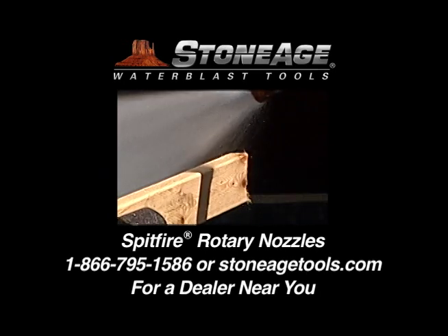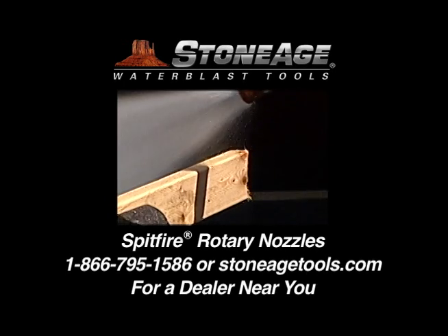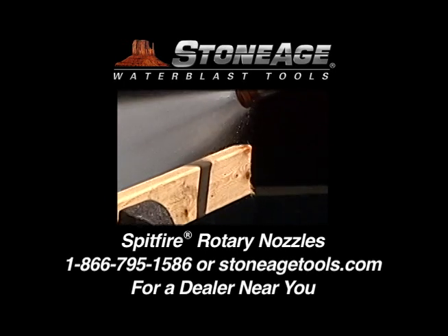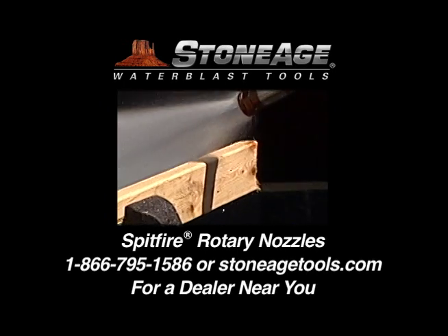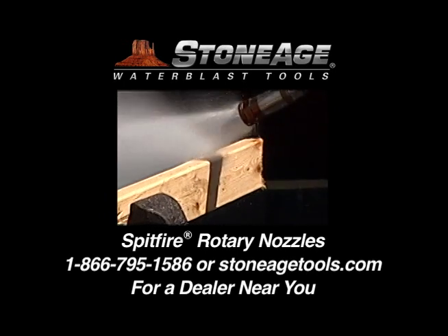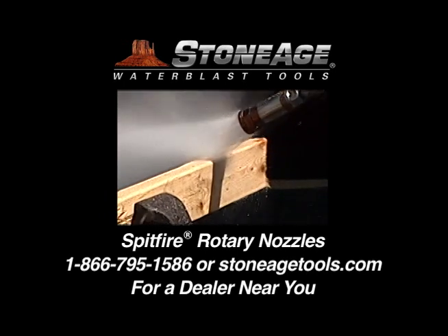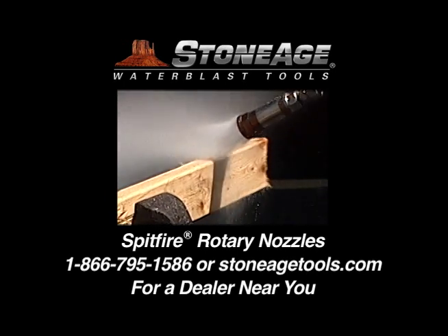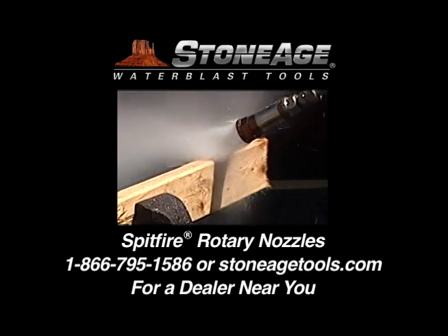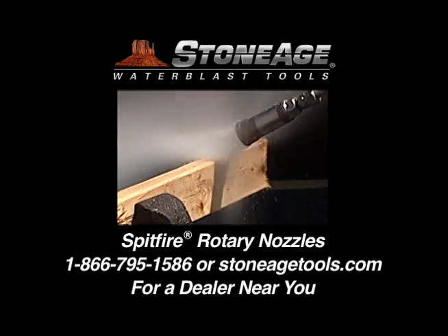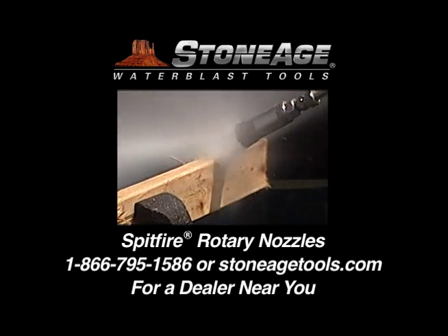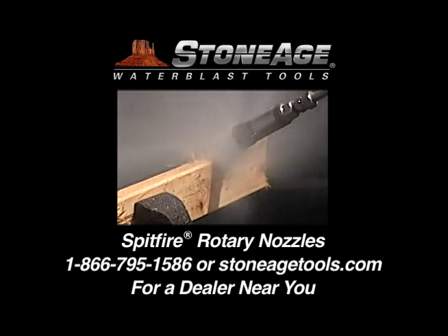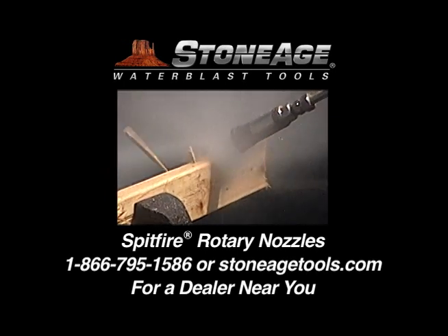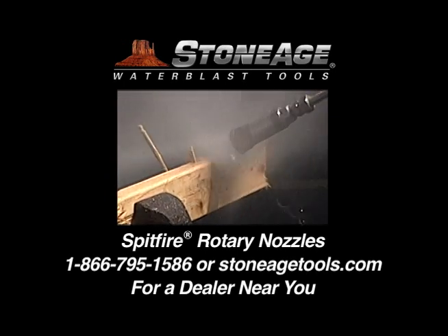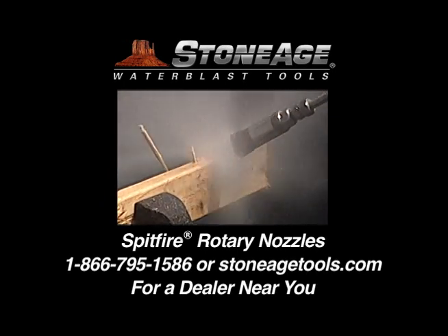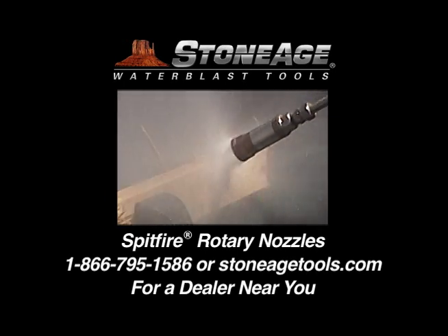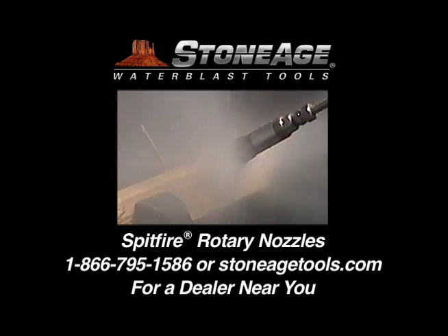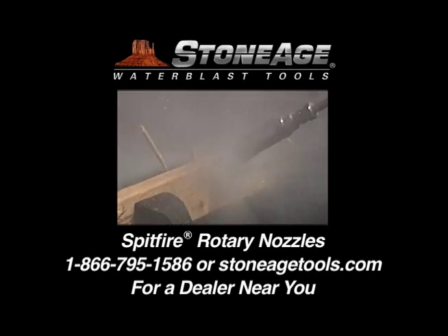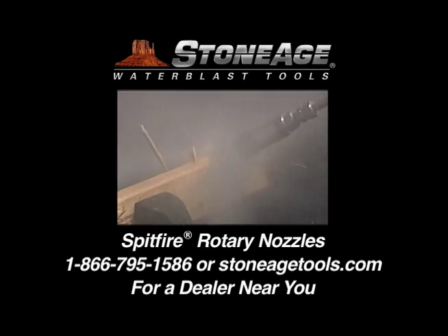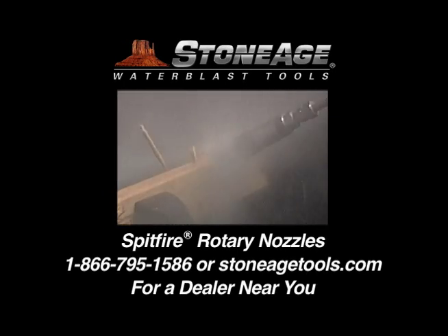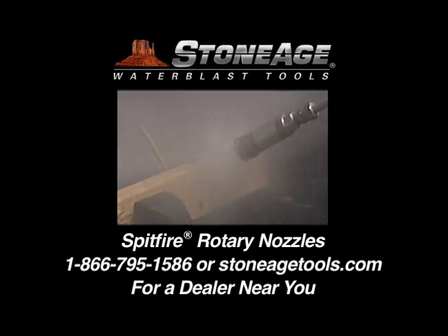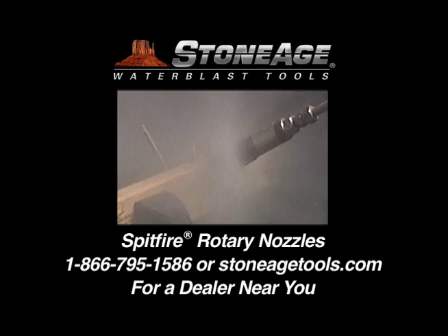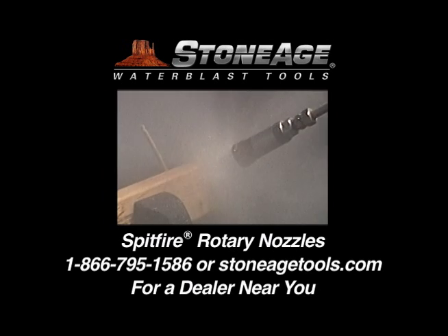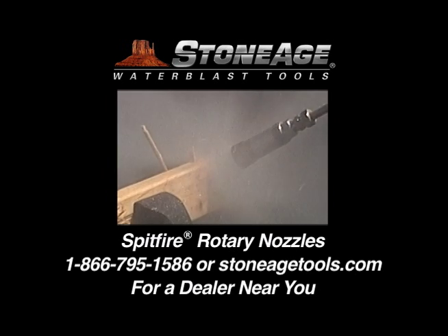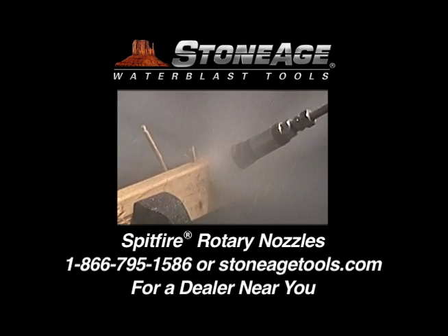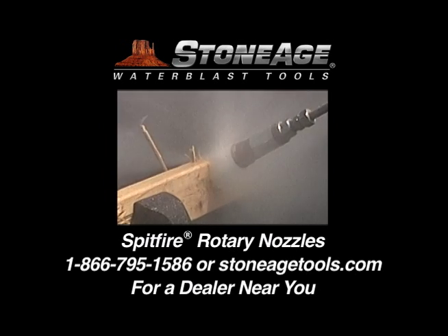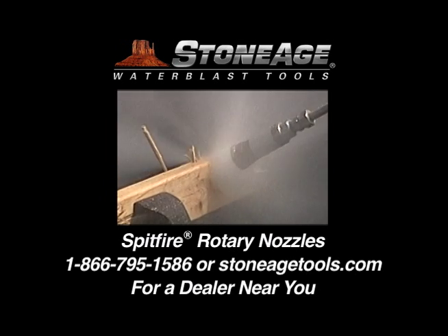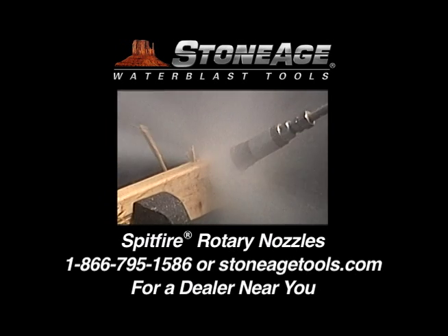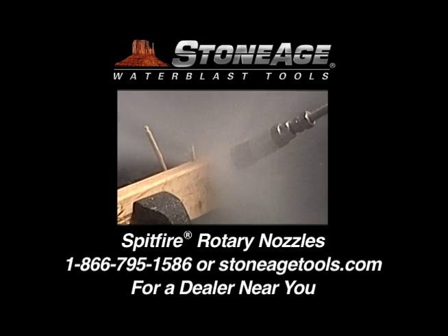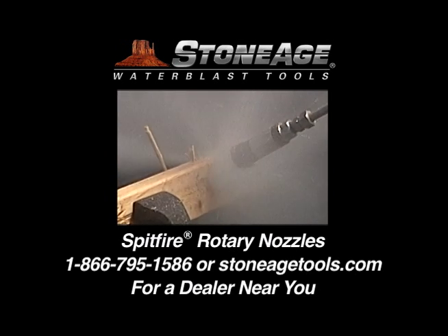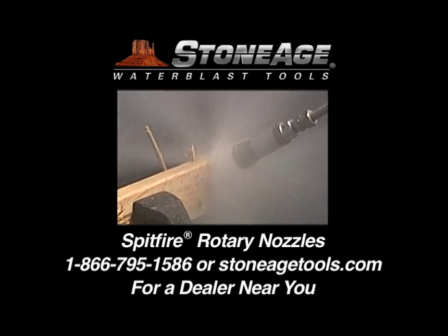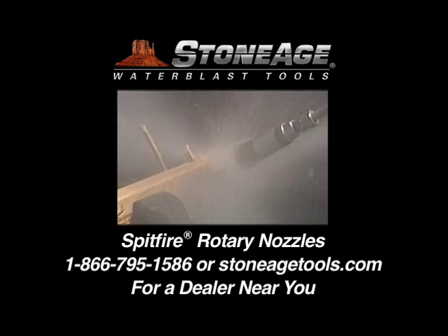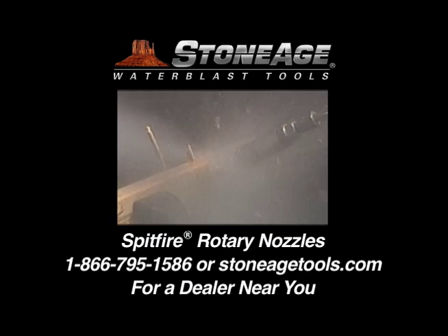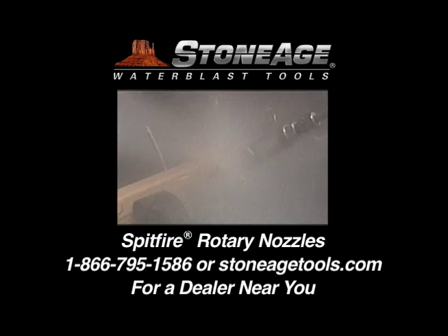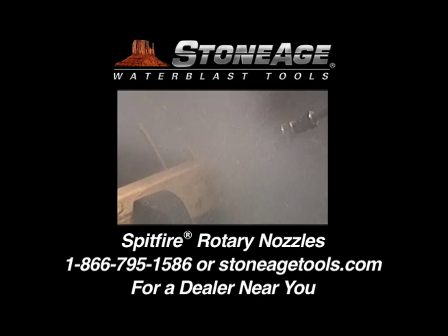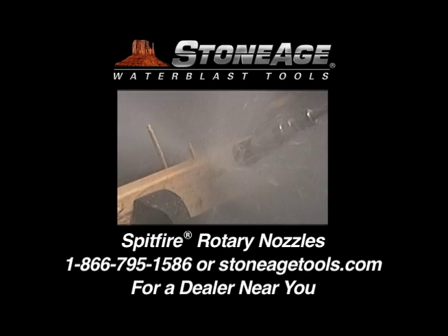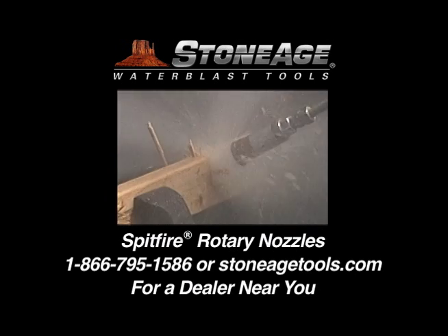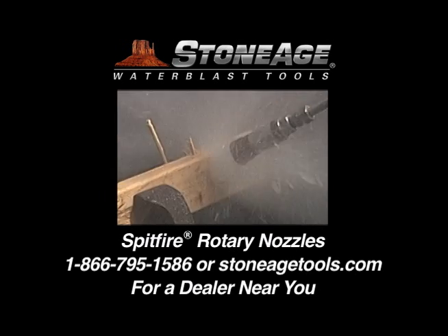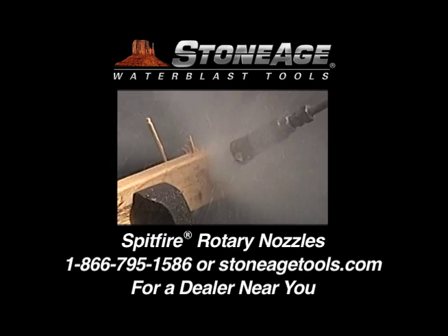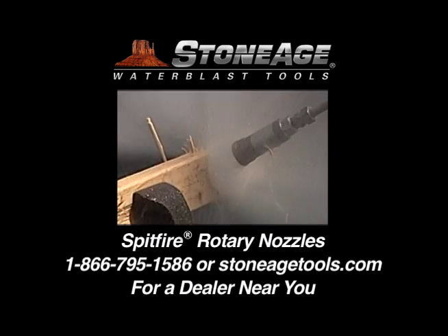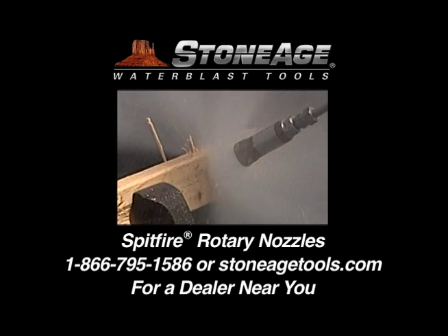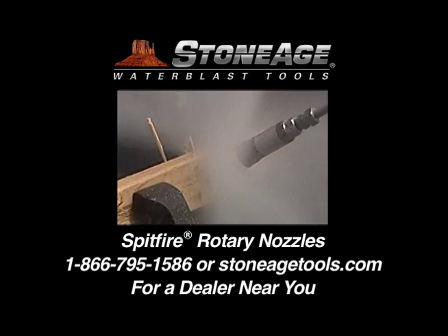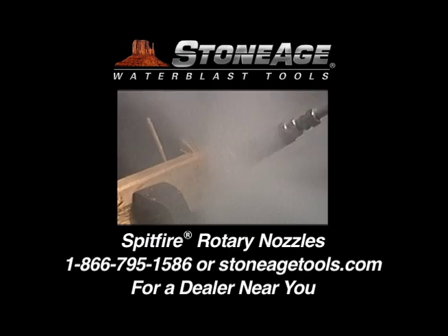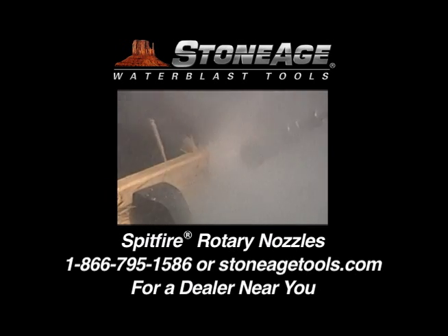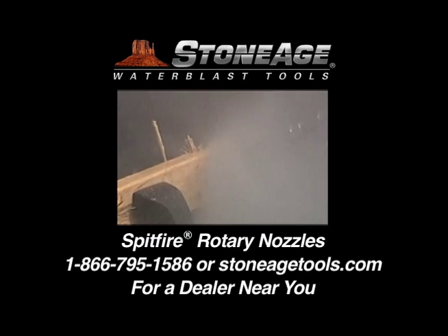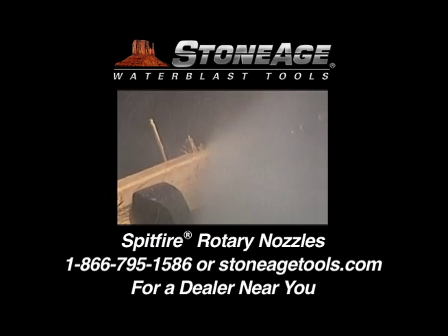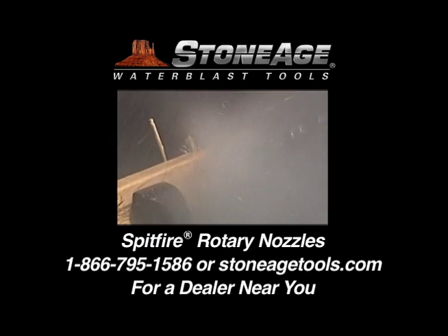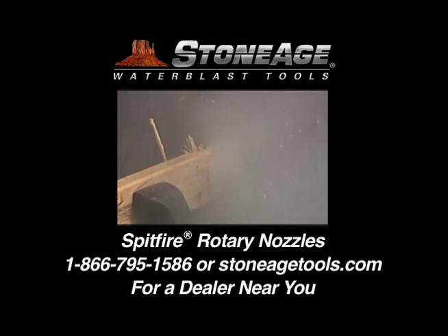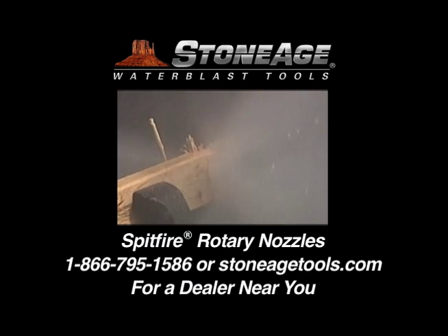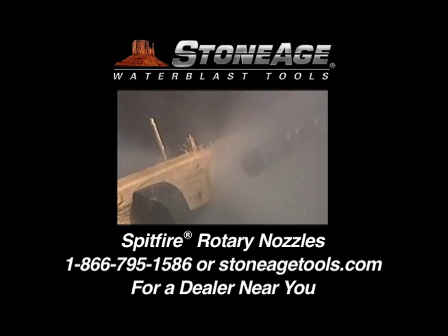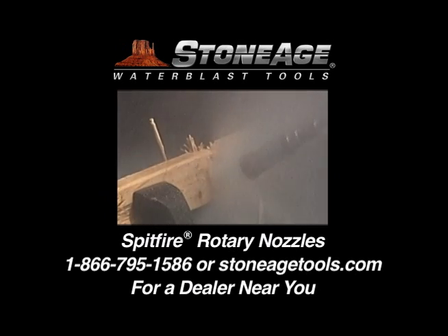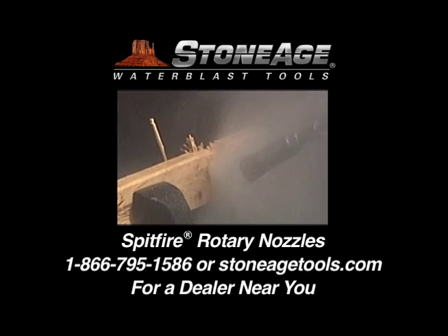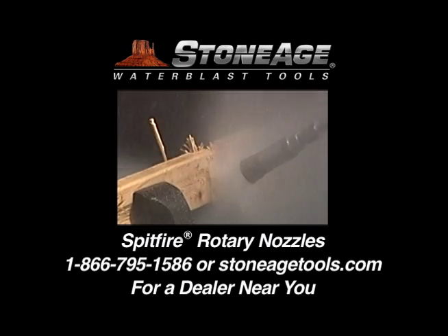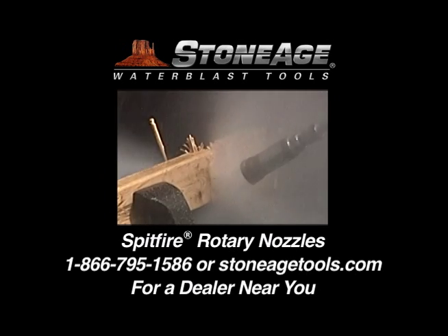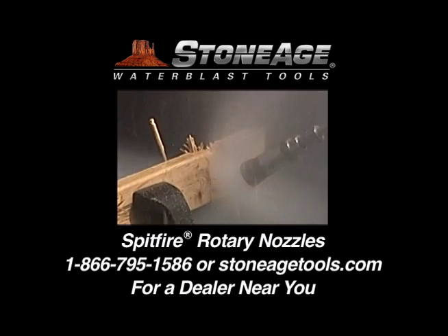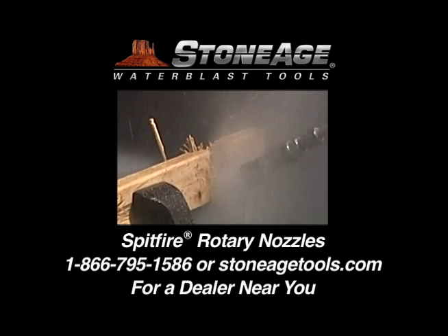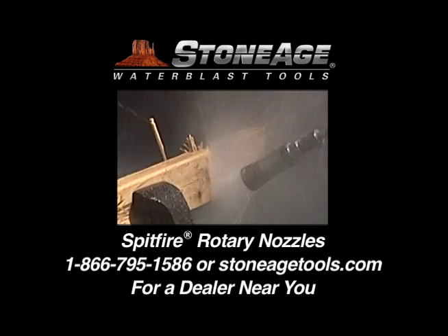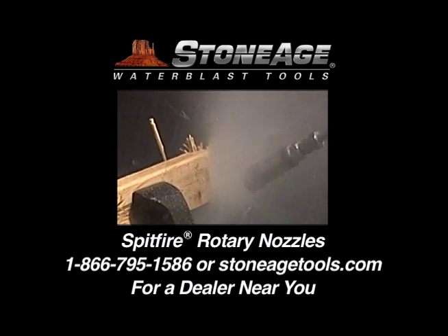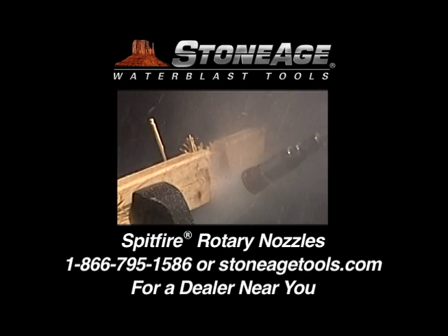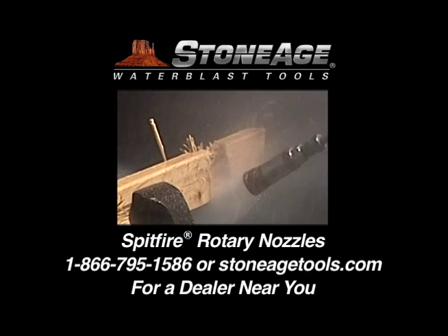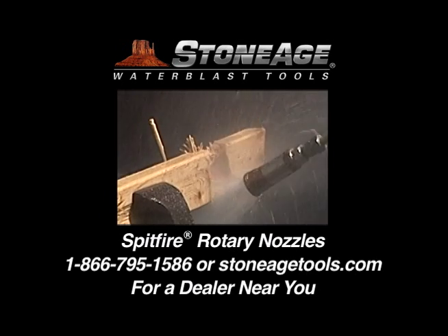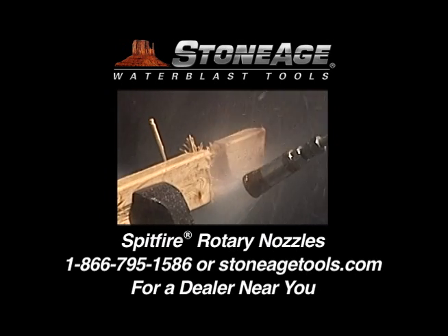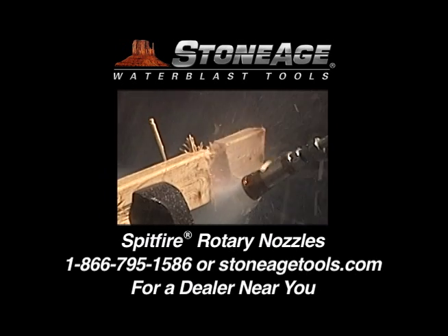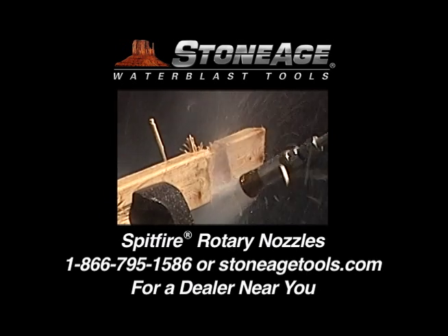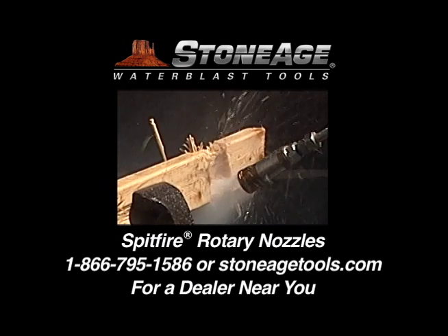Thanks, and as always, our technical specialists are on hand to answer any questions or procedural issues you may have.